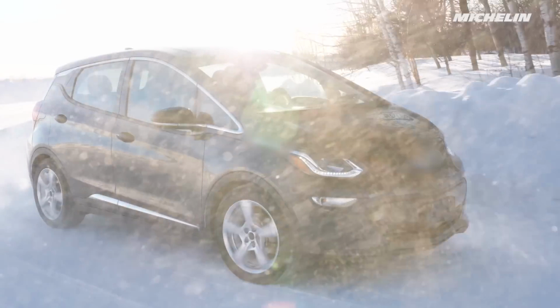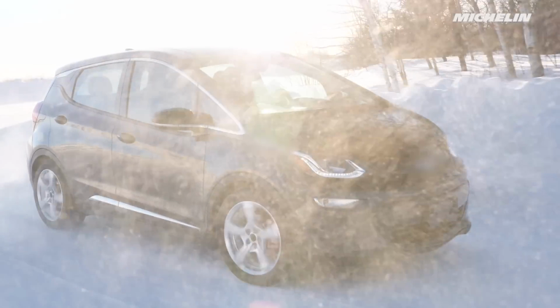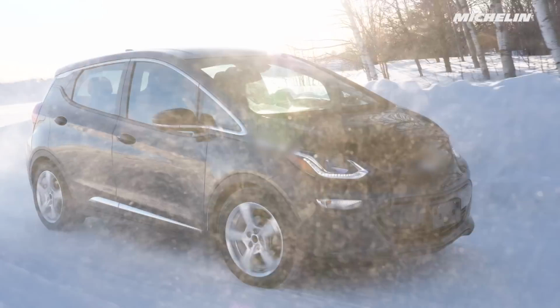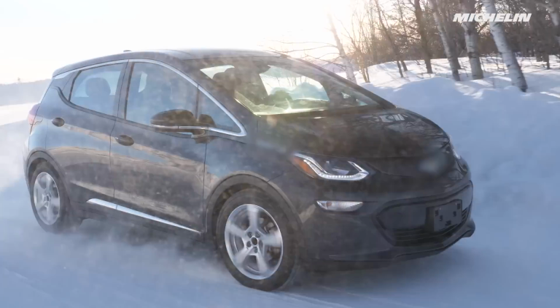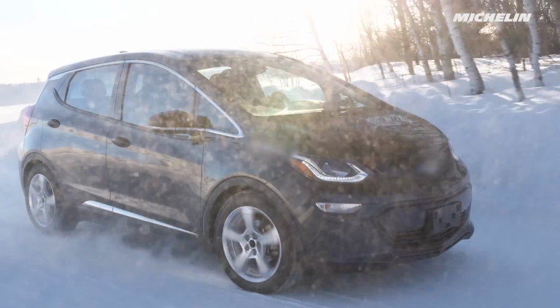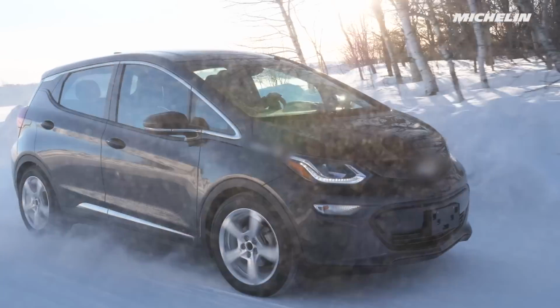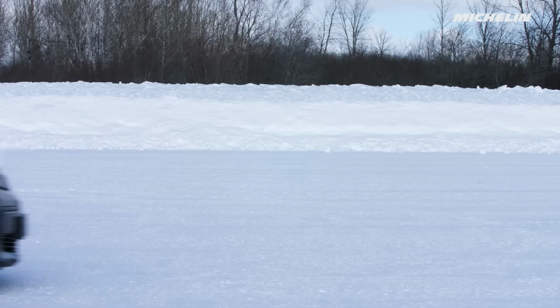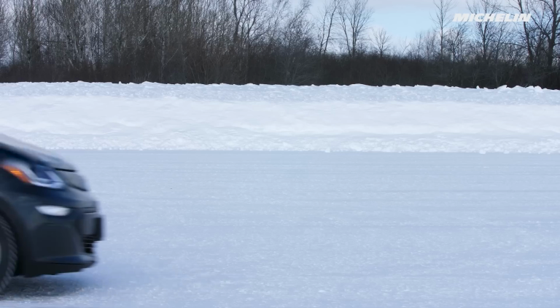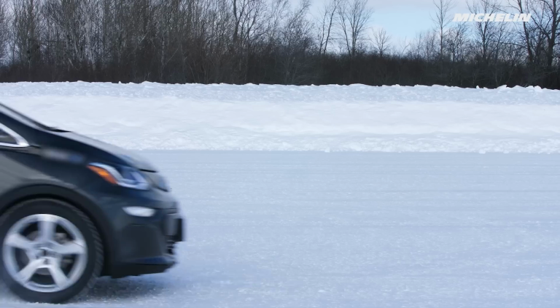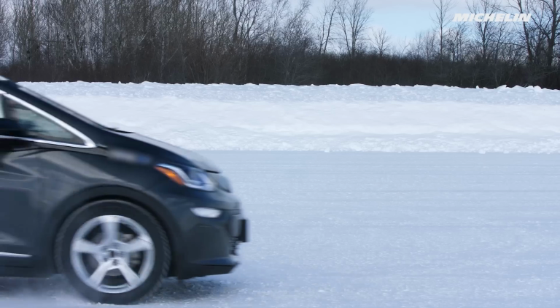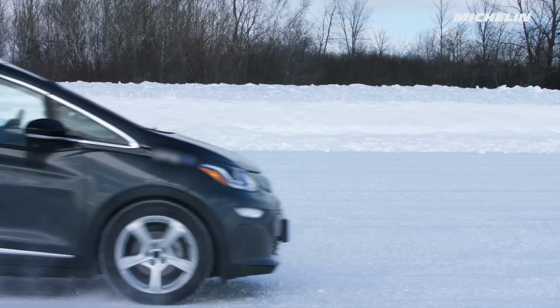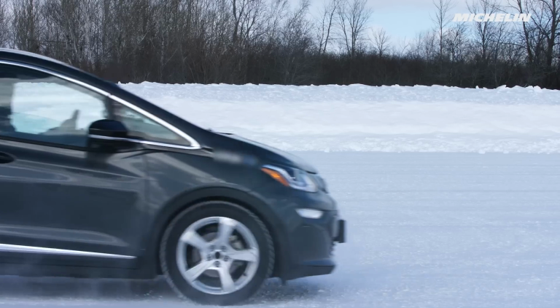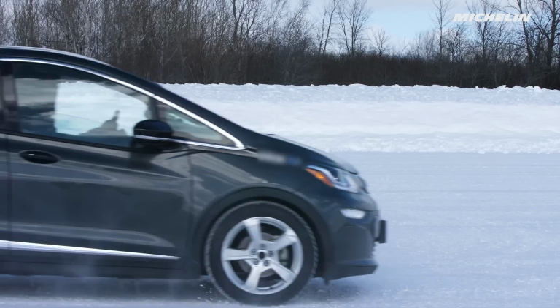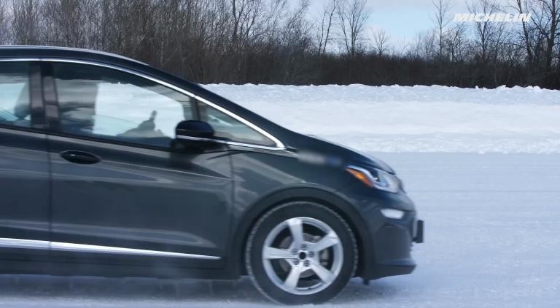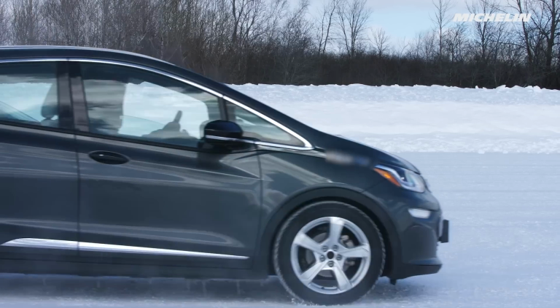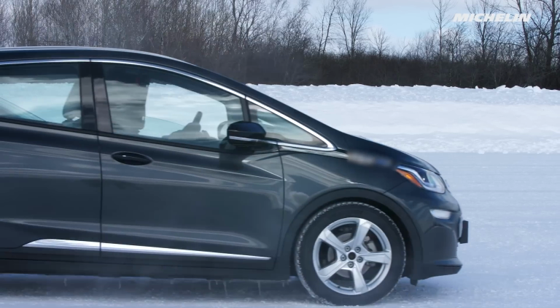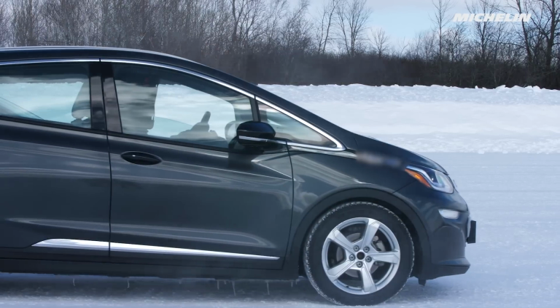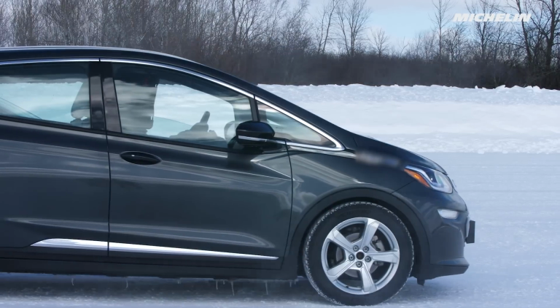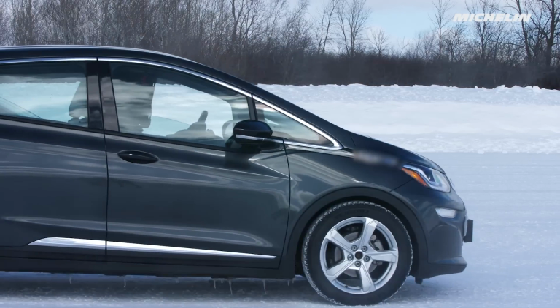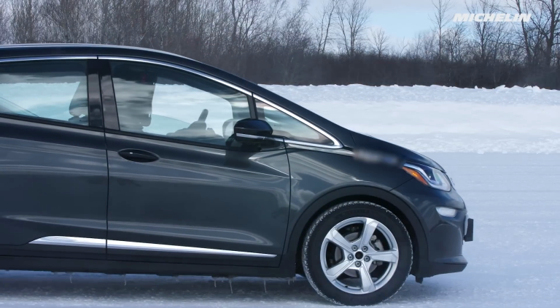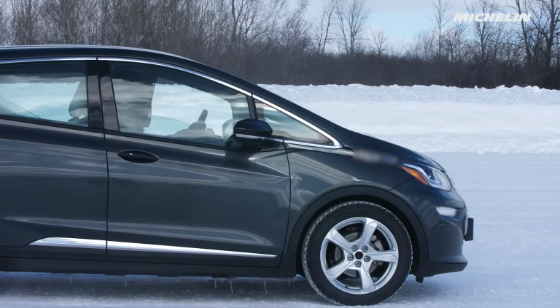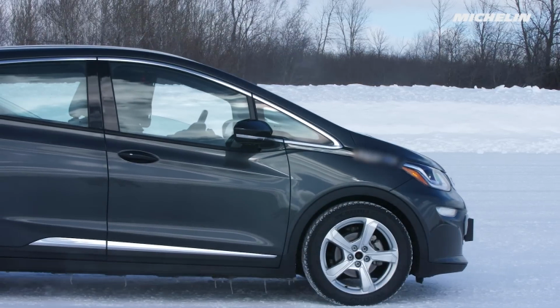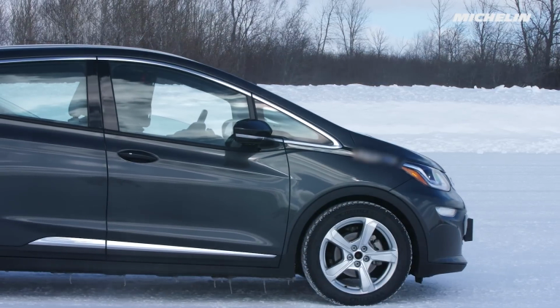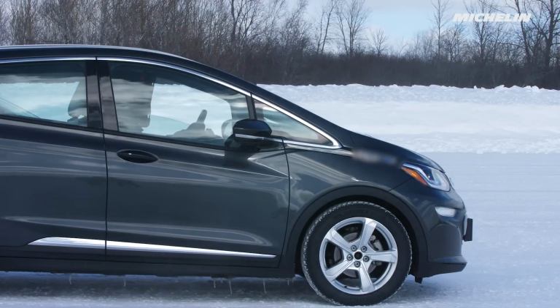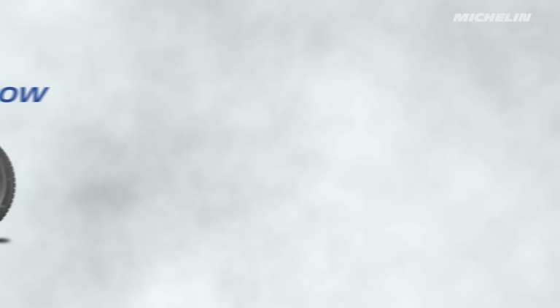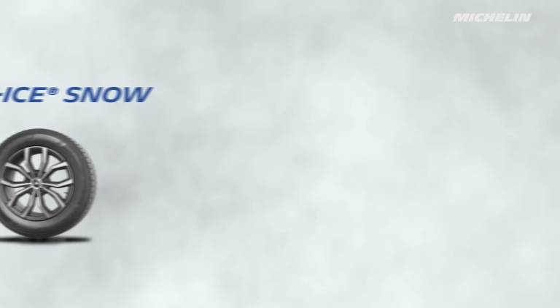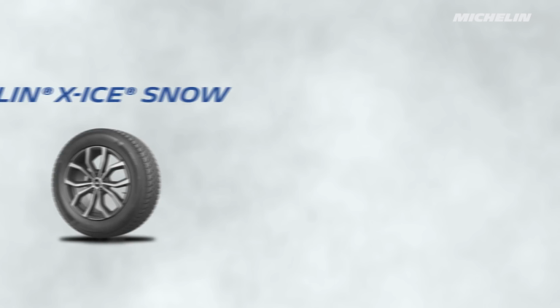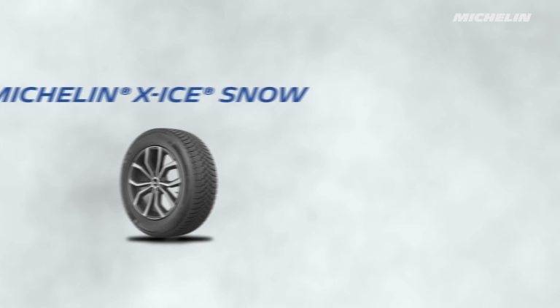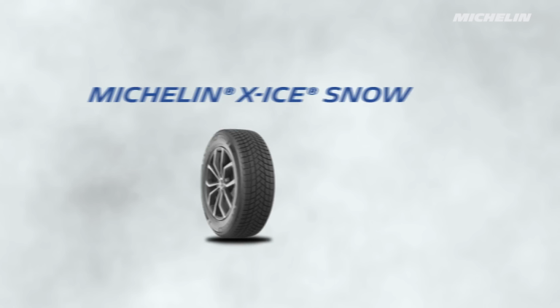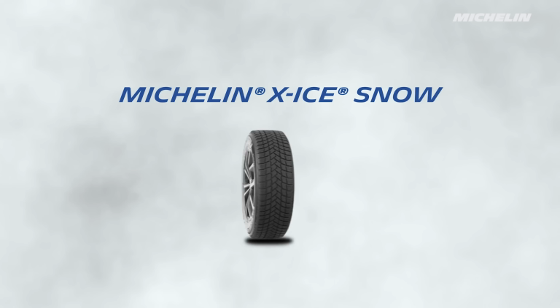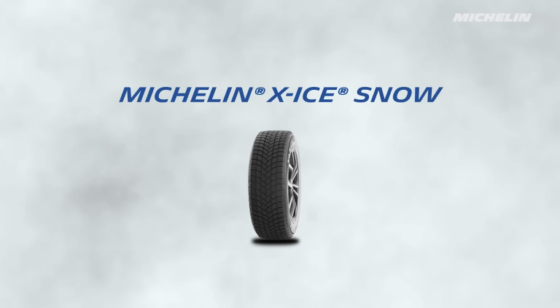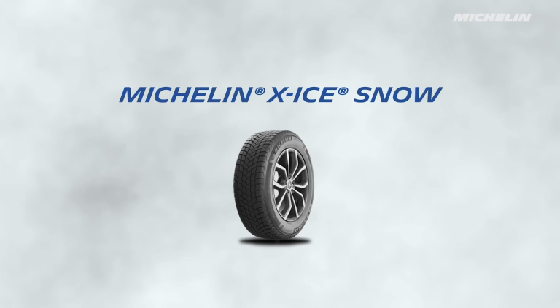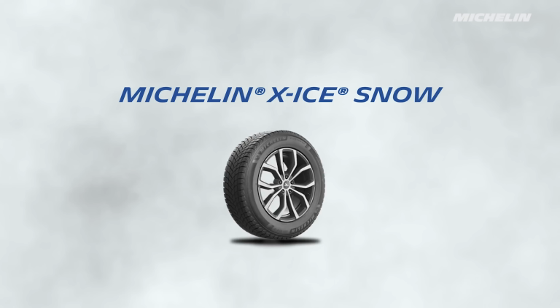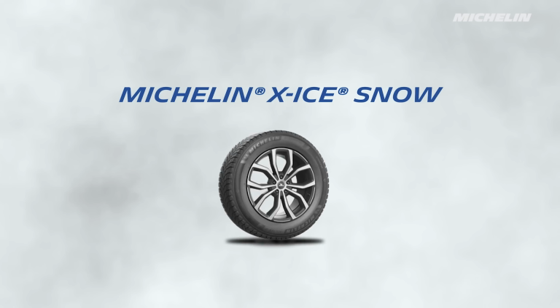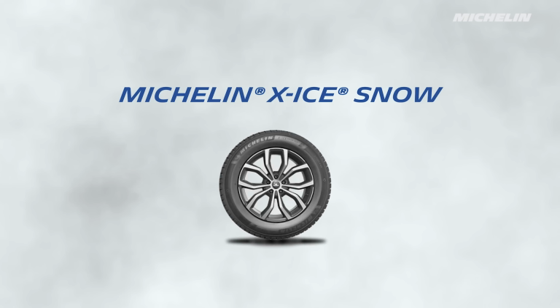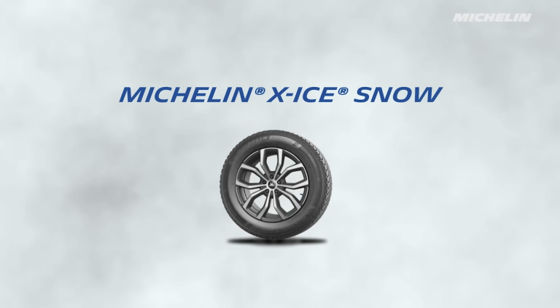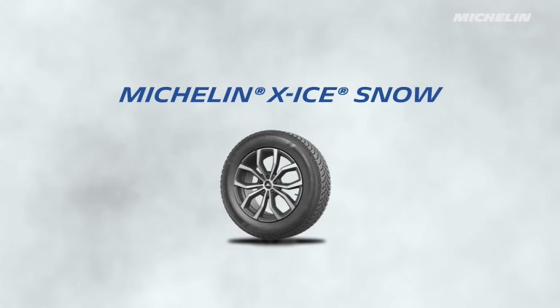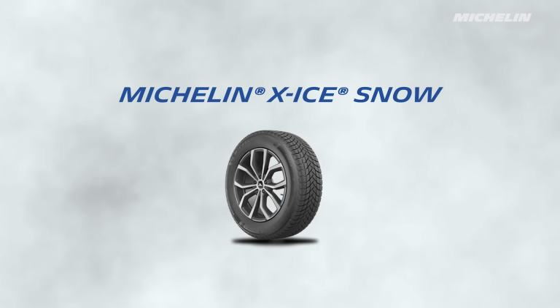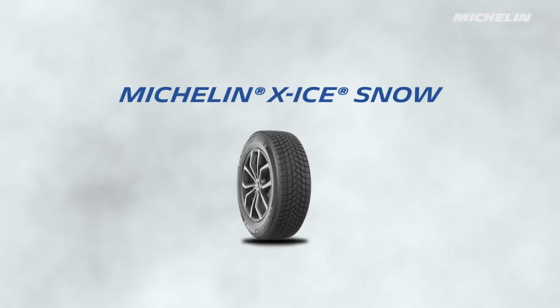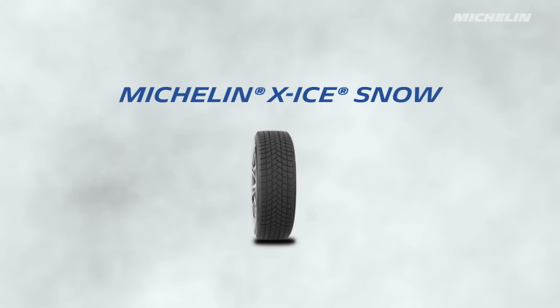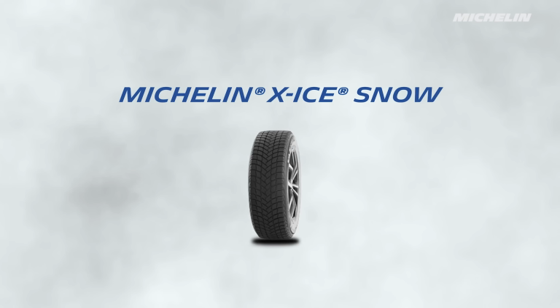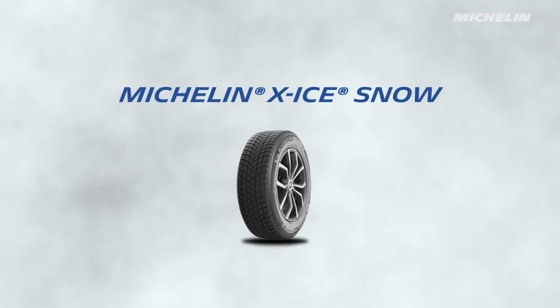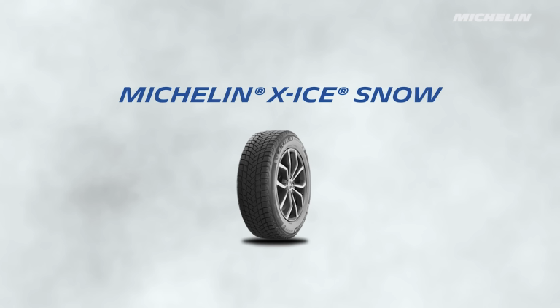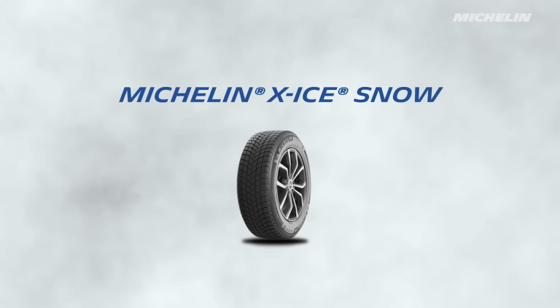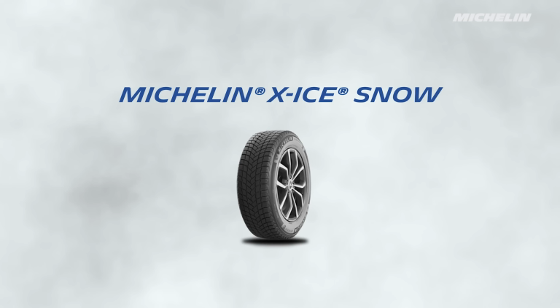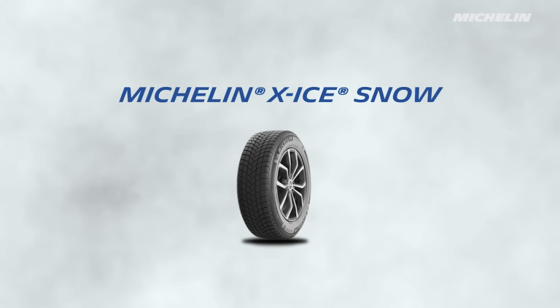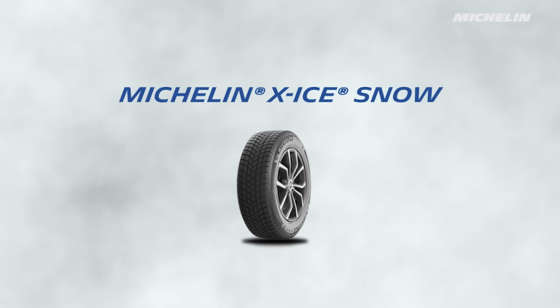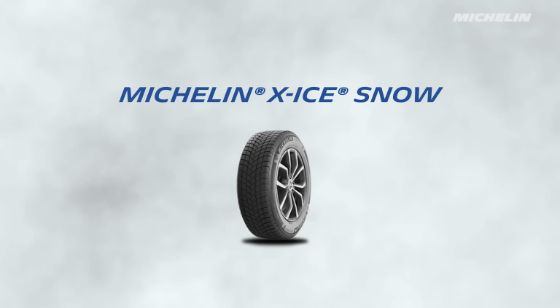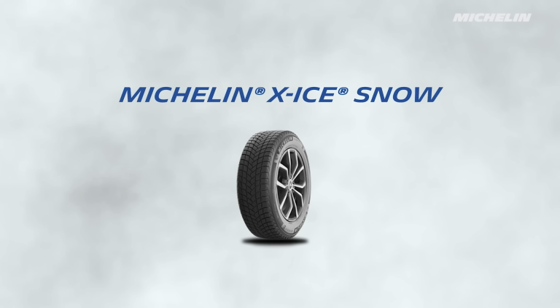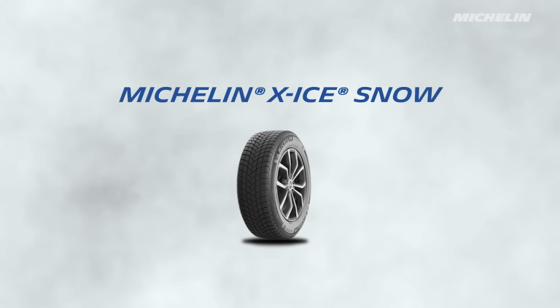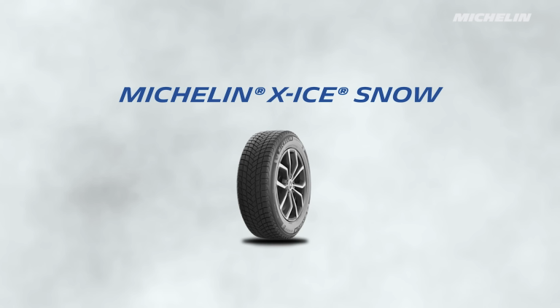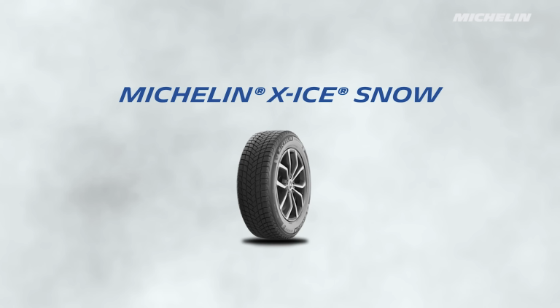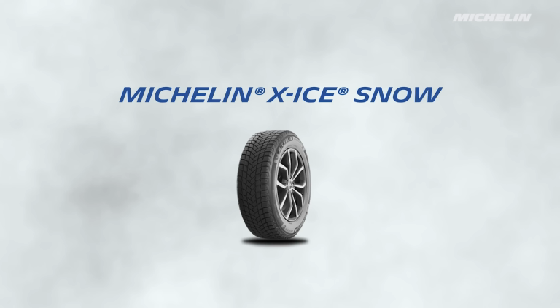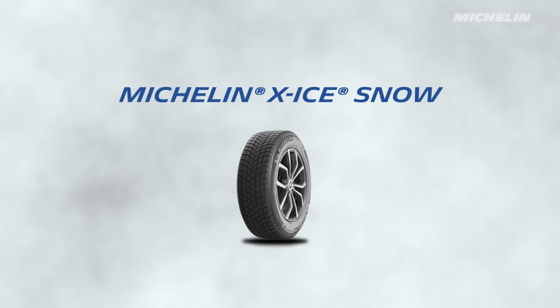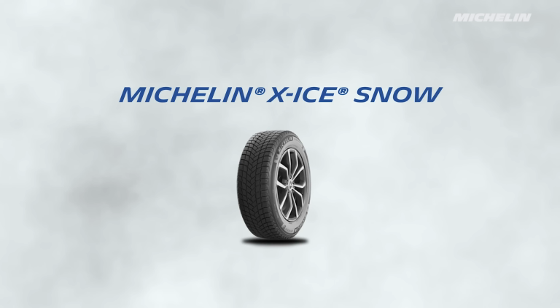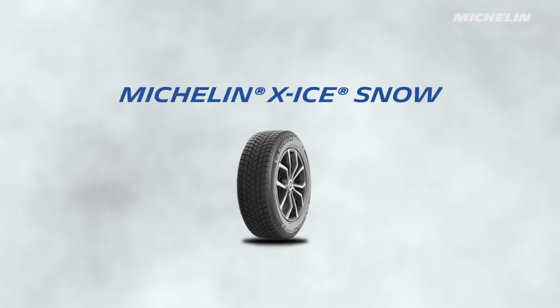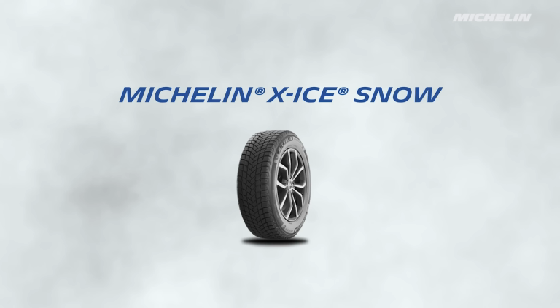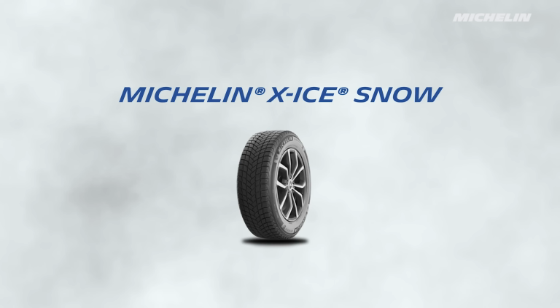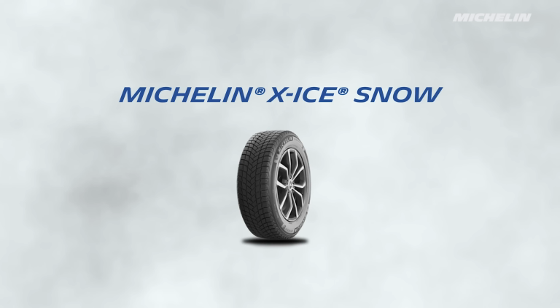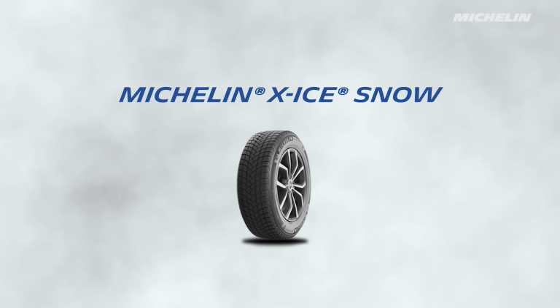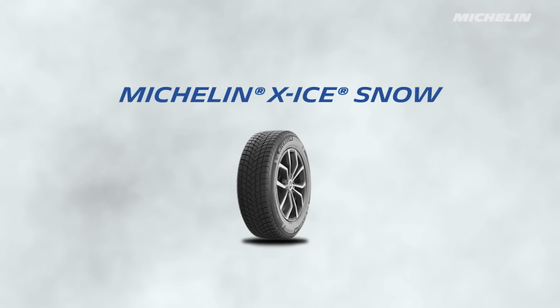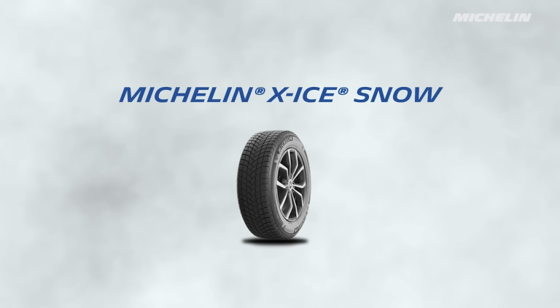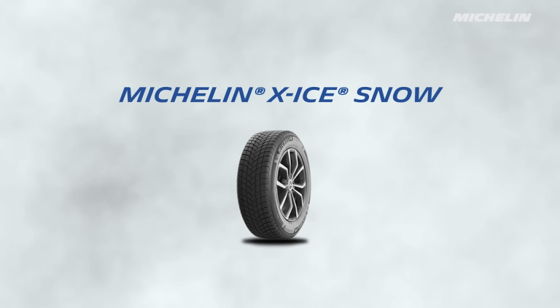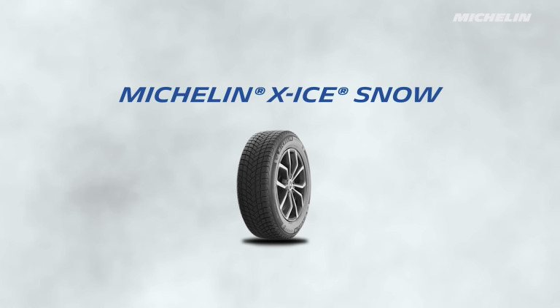Driving on high-quality, dedicated winter tires like the Michelin winter snow tire helps to improve stopping distances.